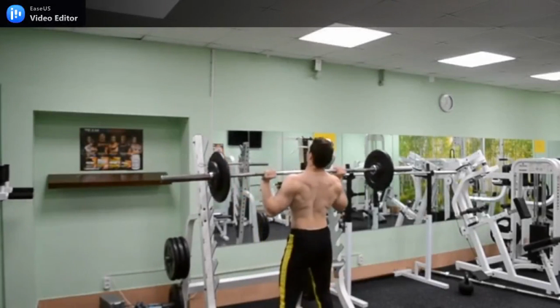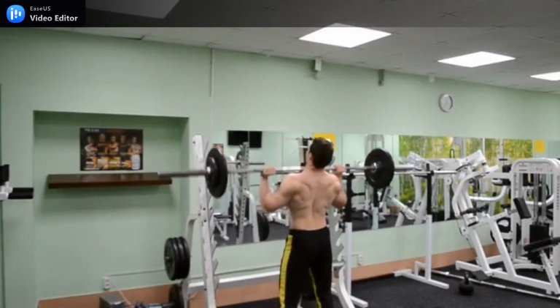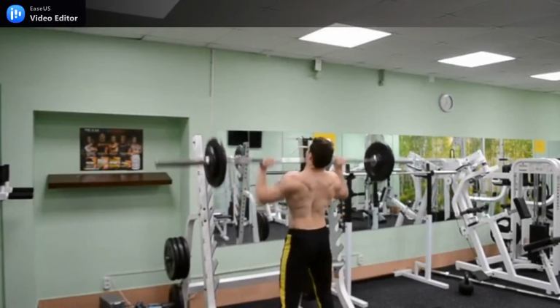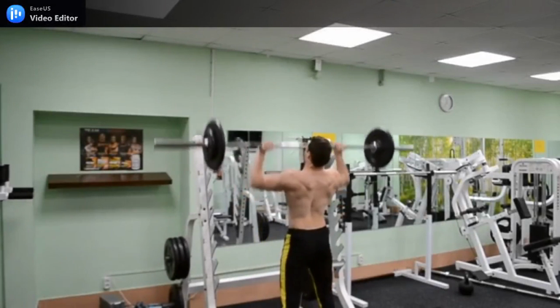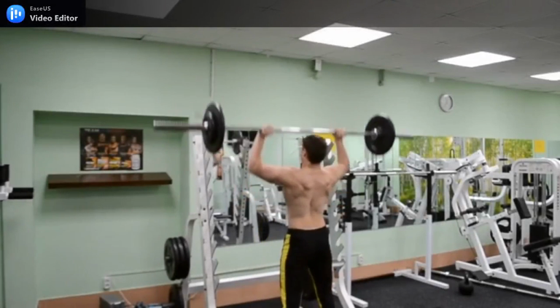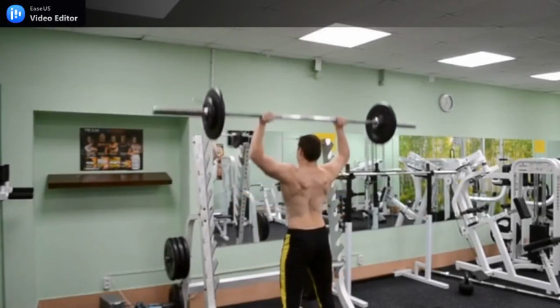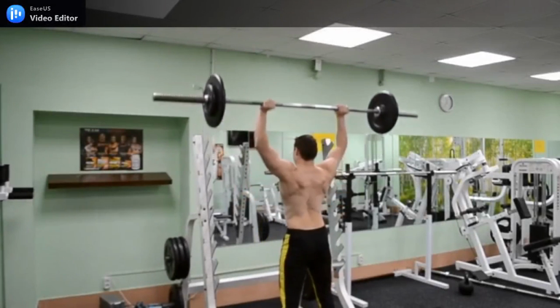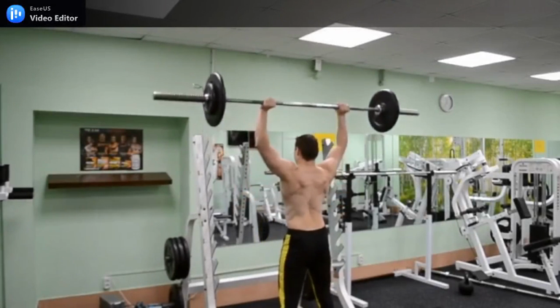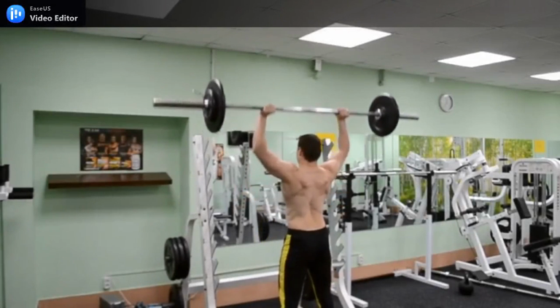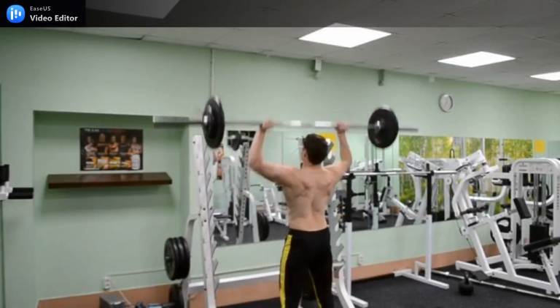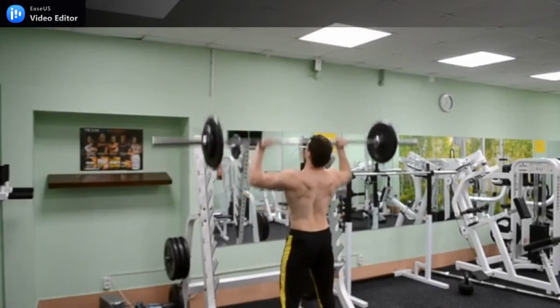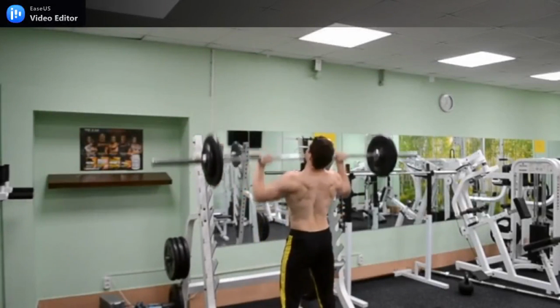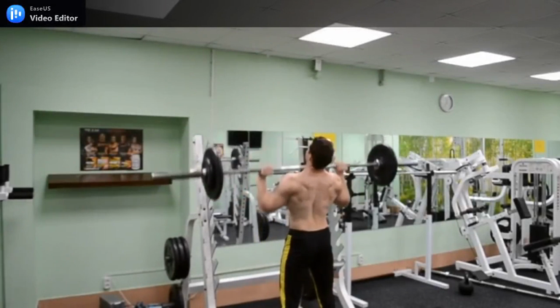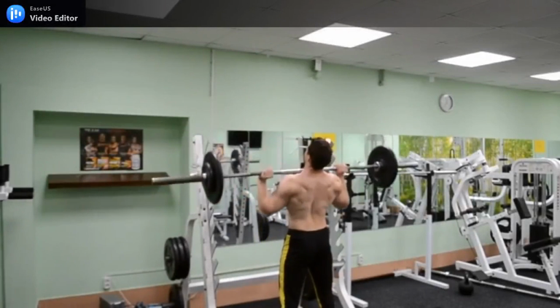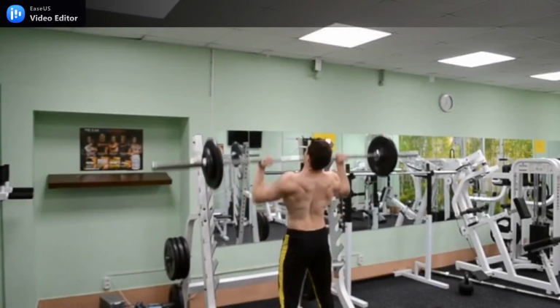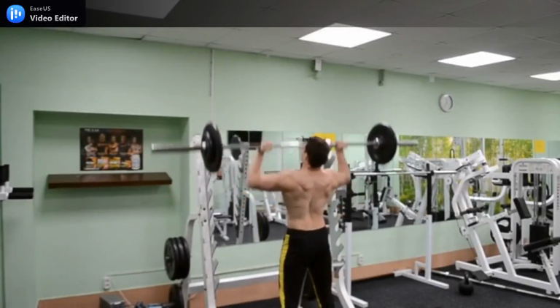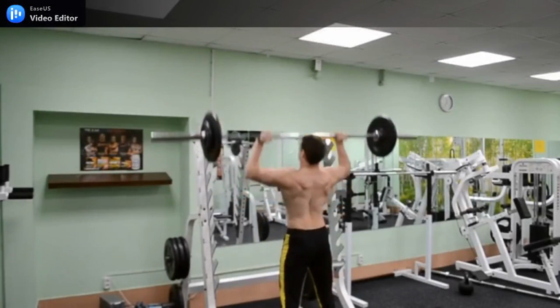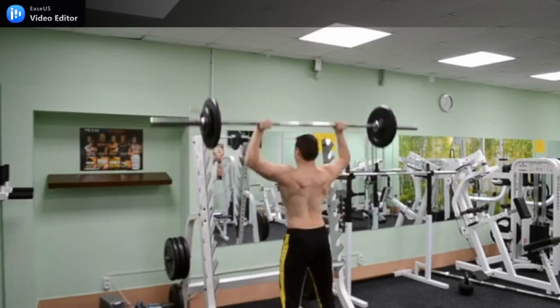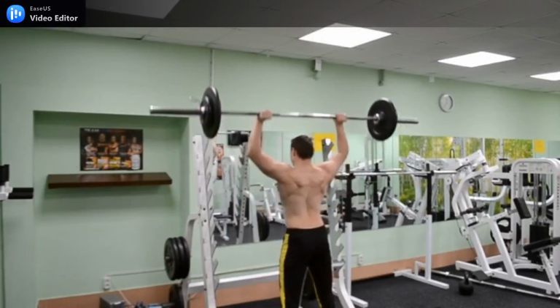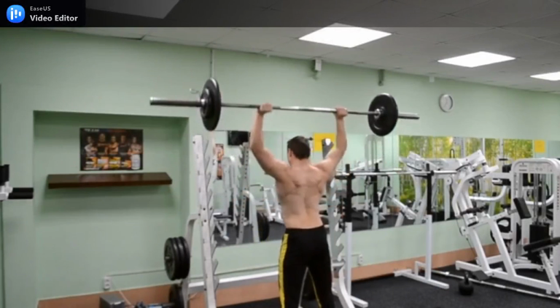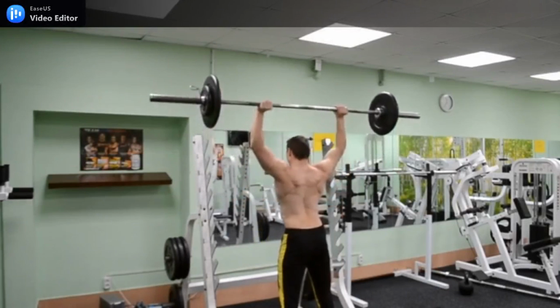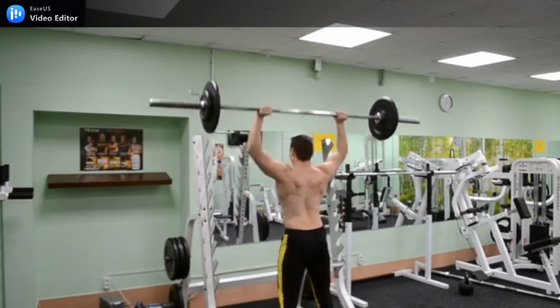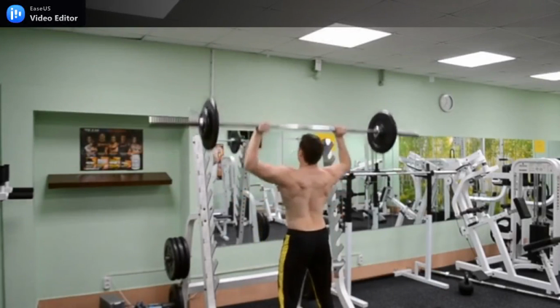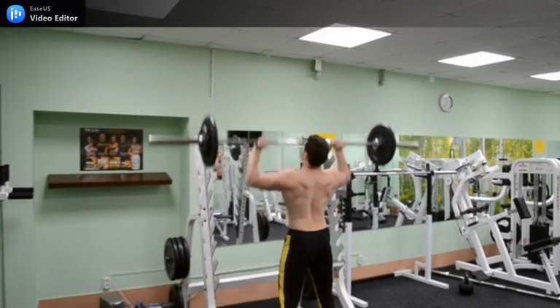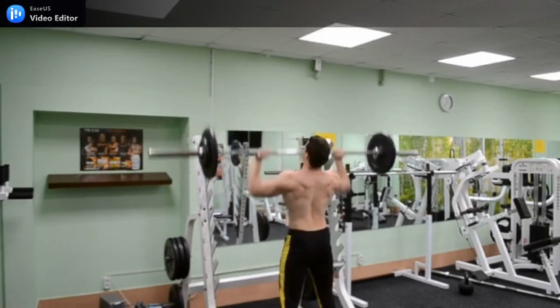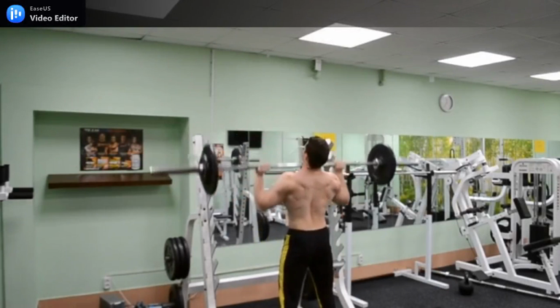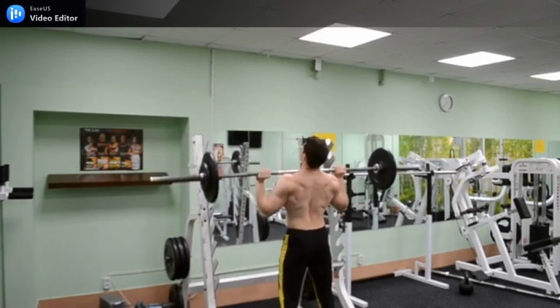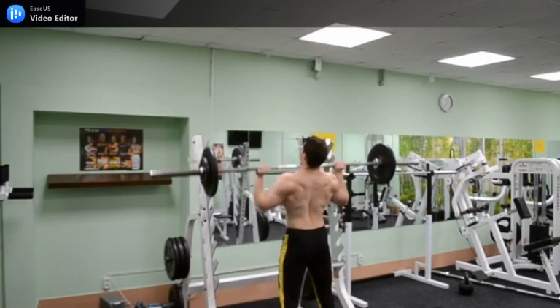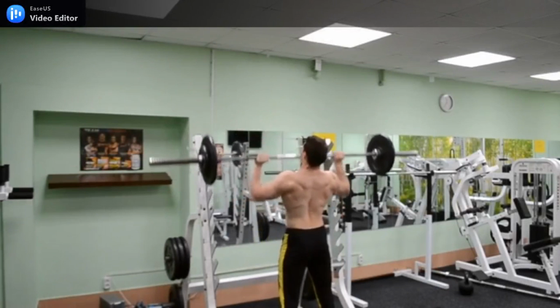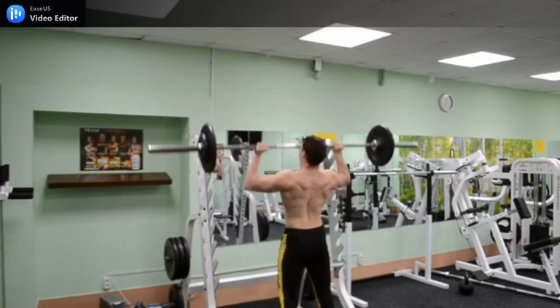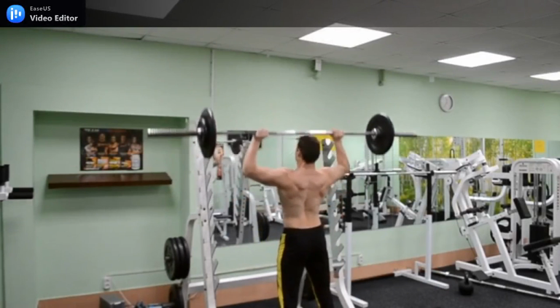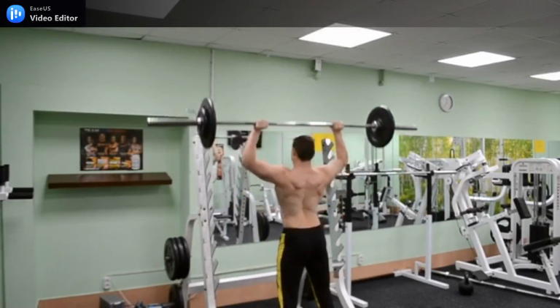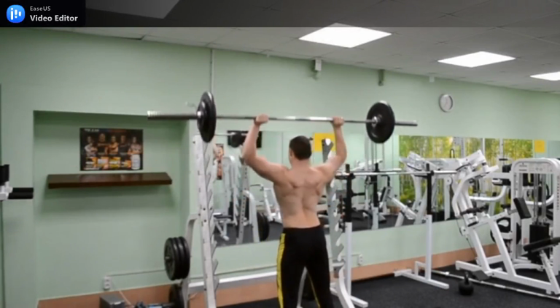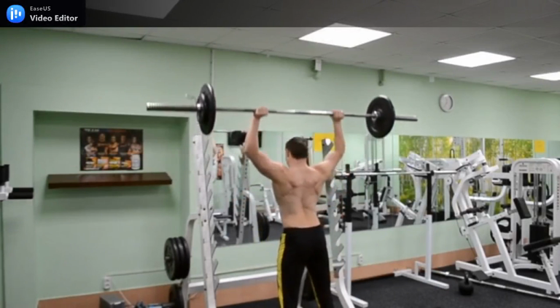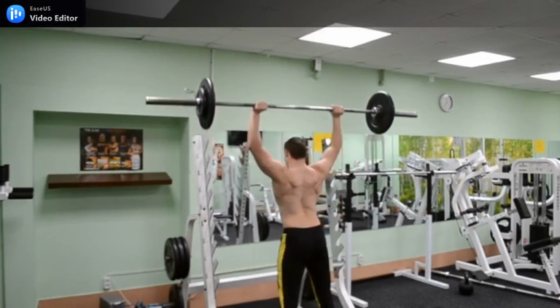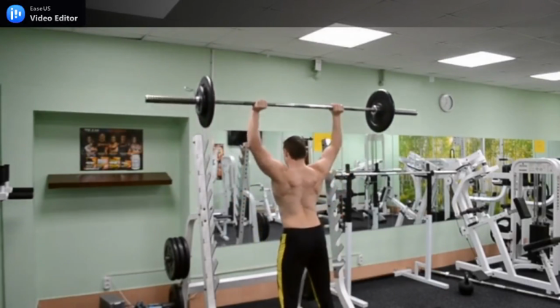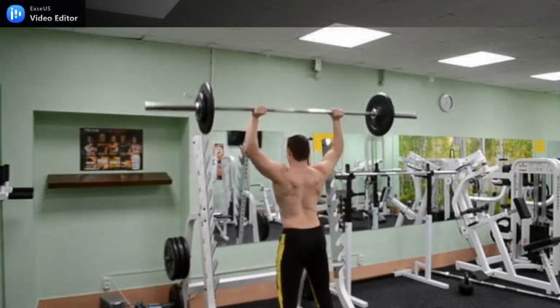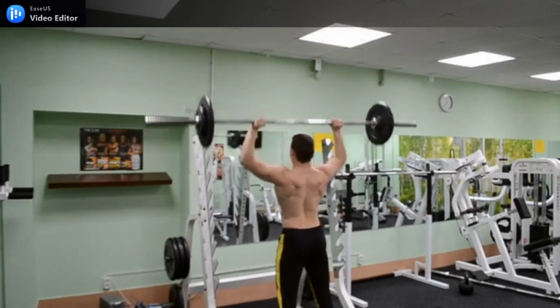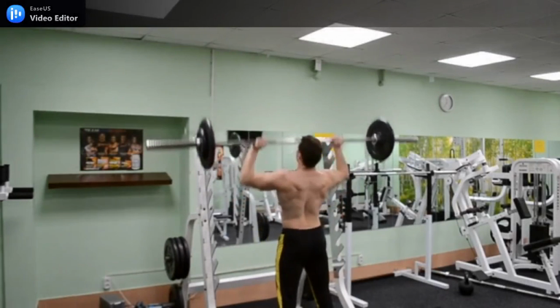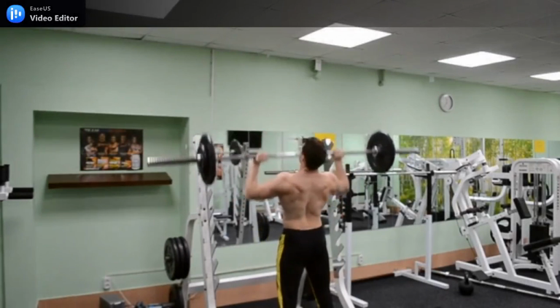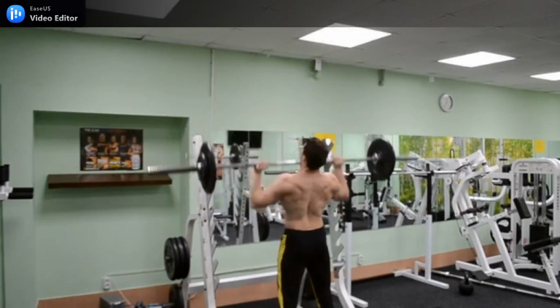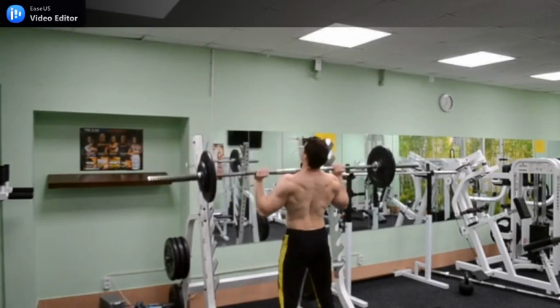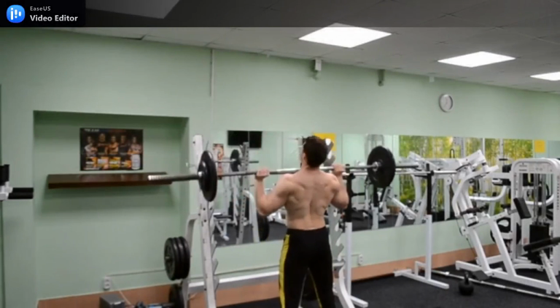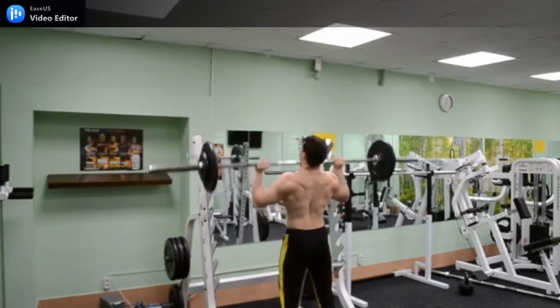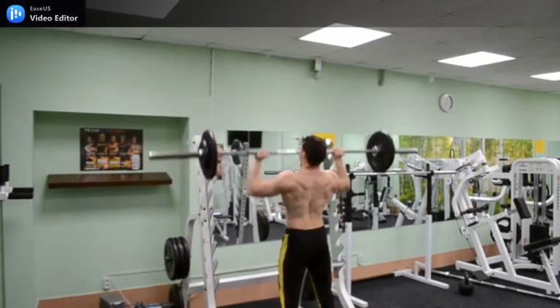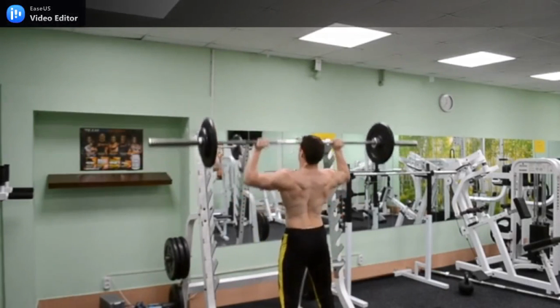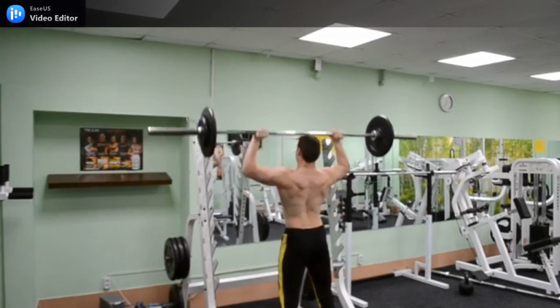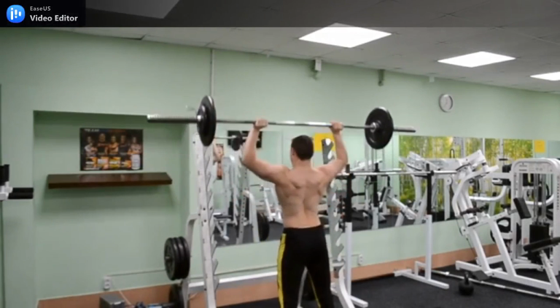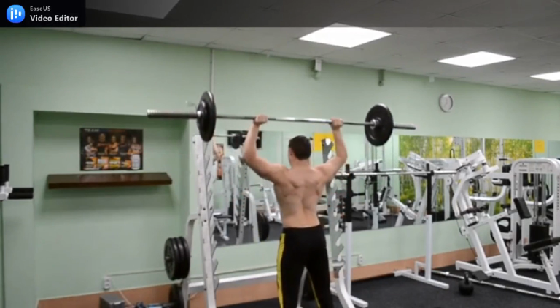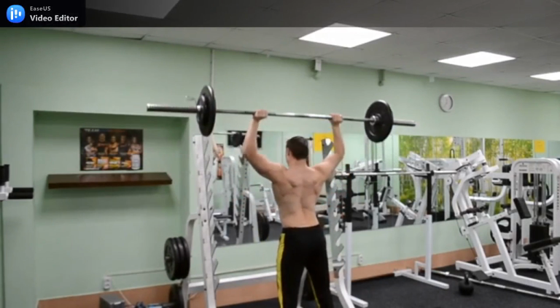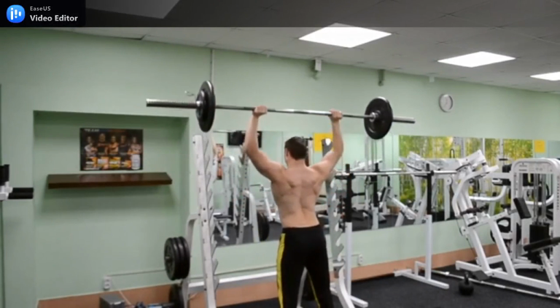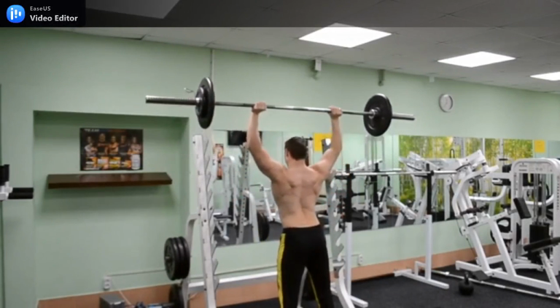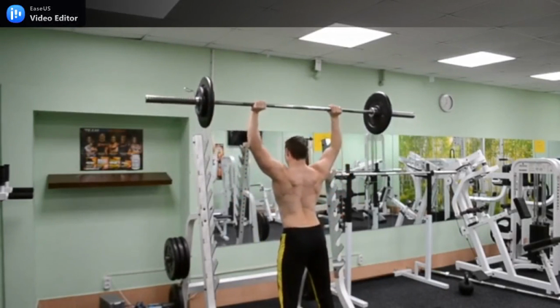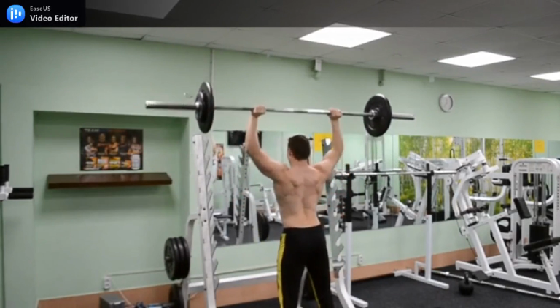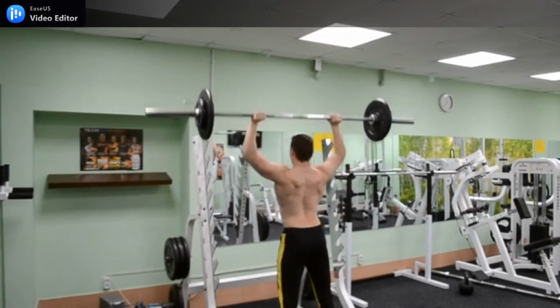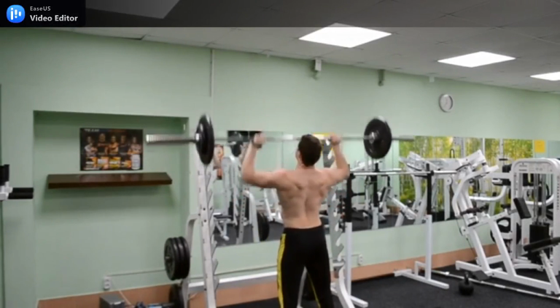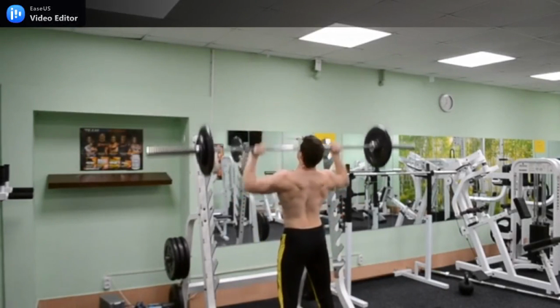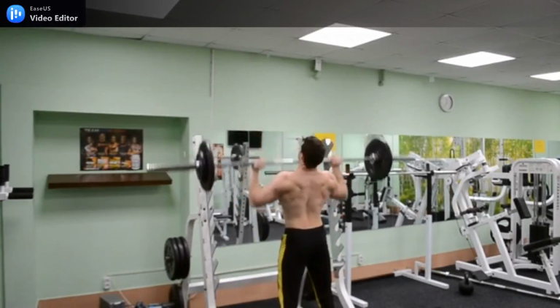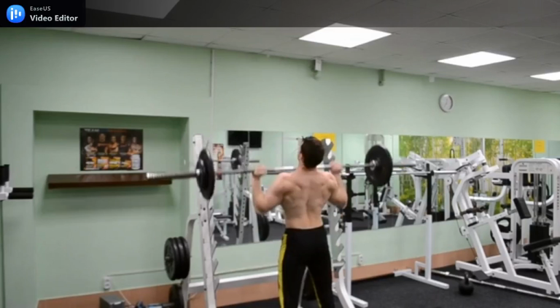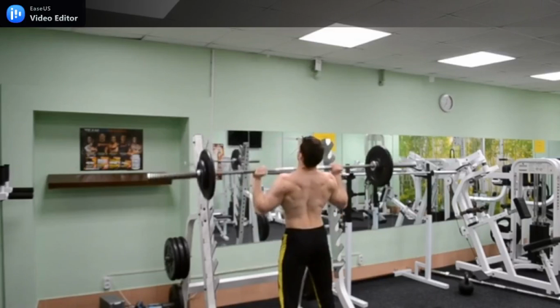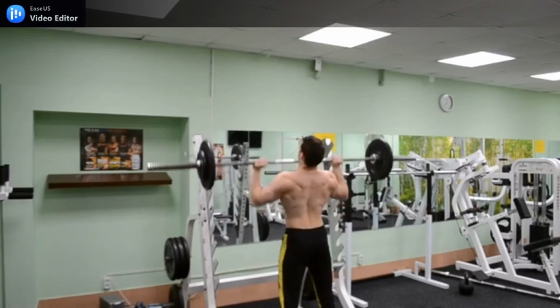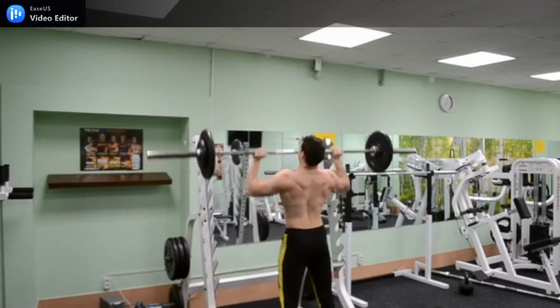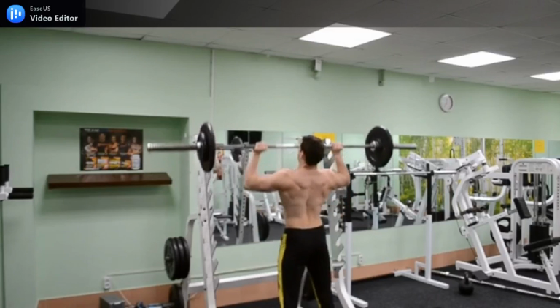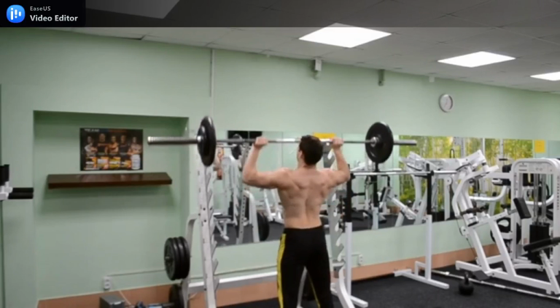Before you make your choice, you should look at several options to see which one offers you more for your money.